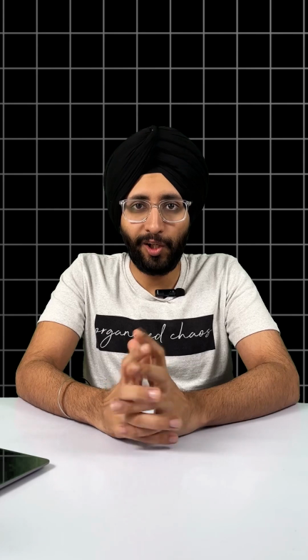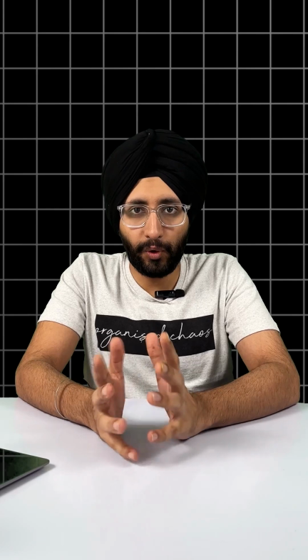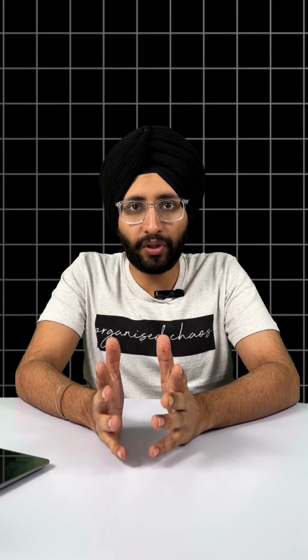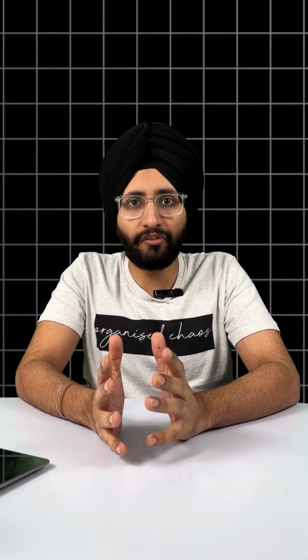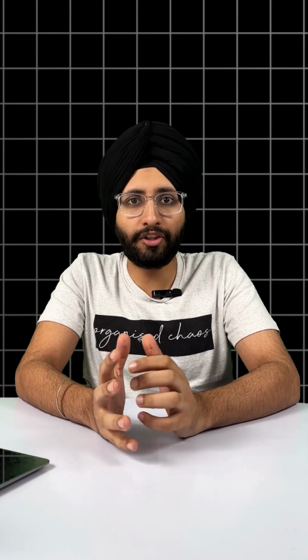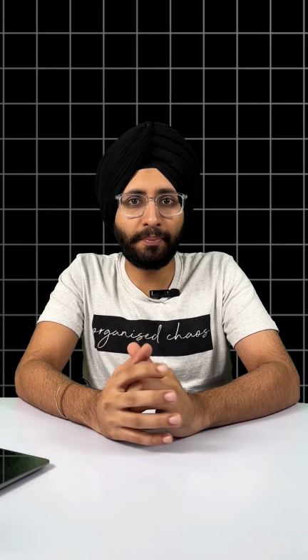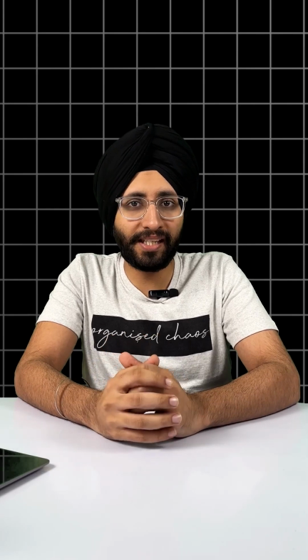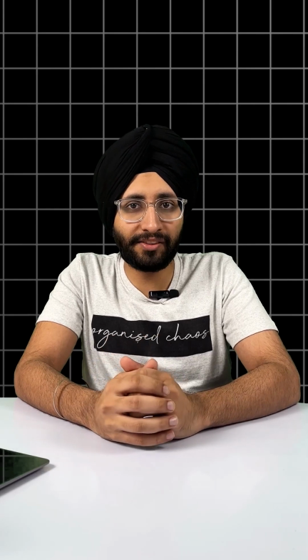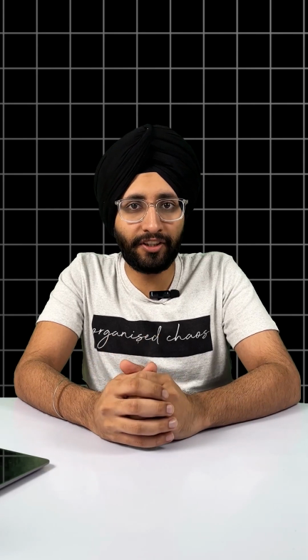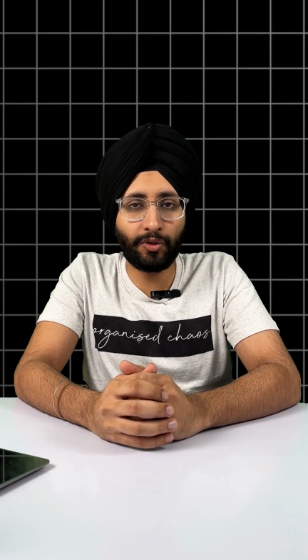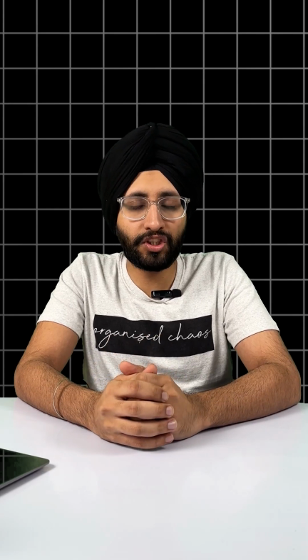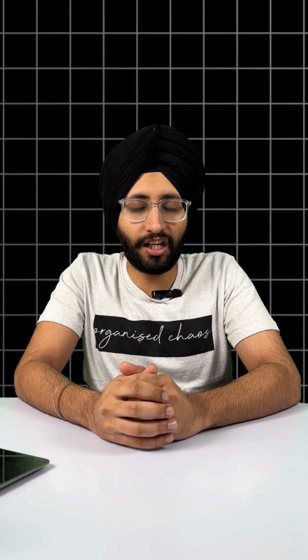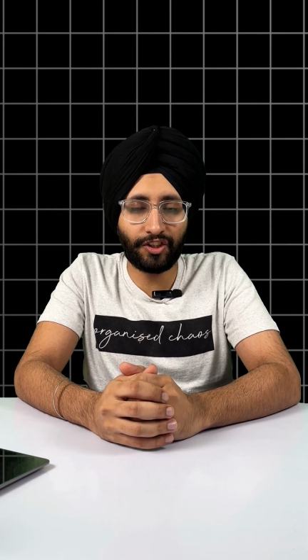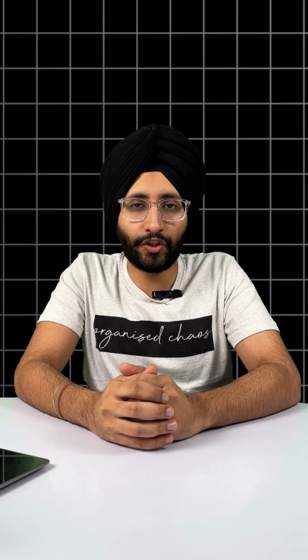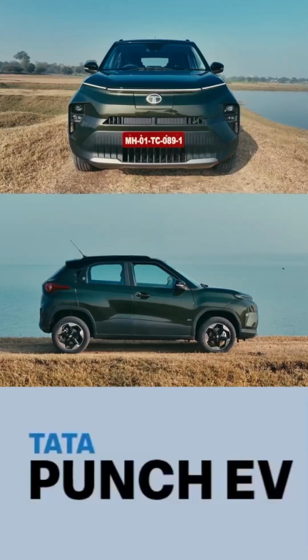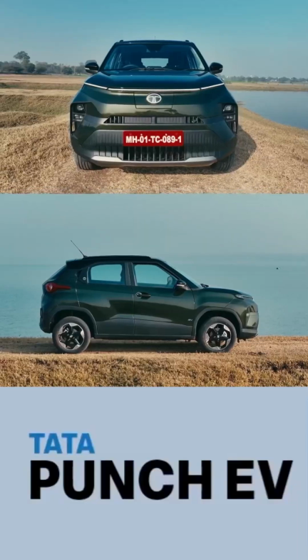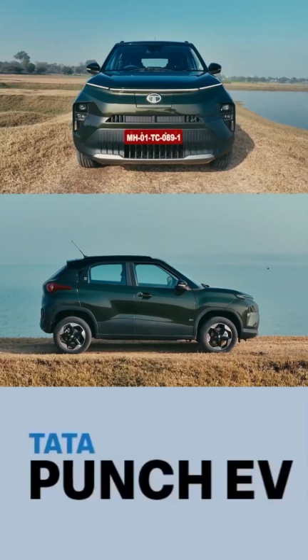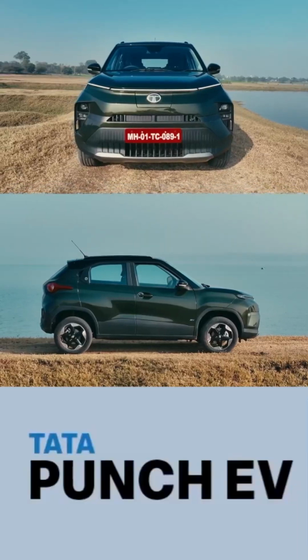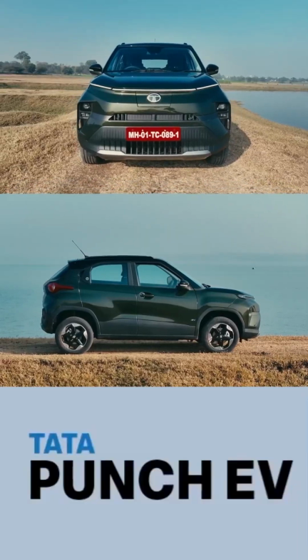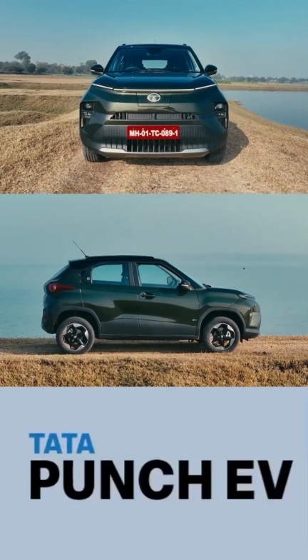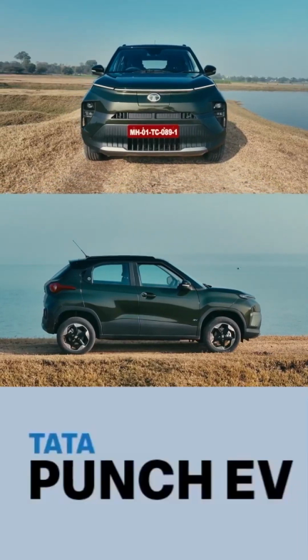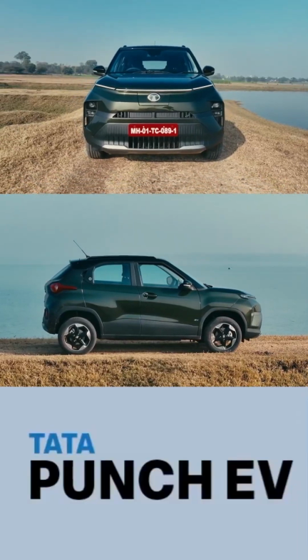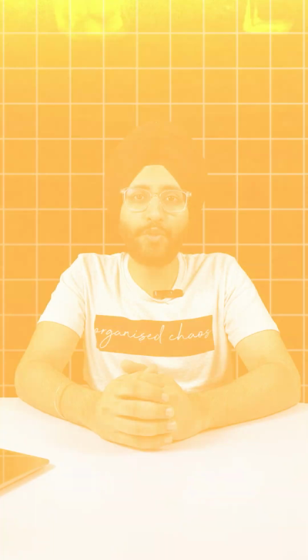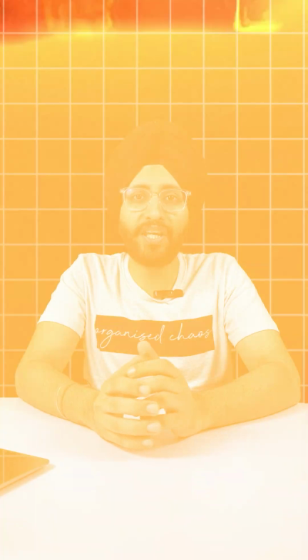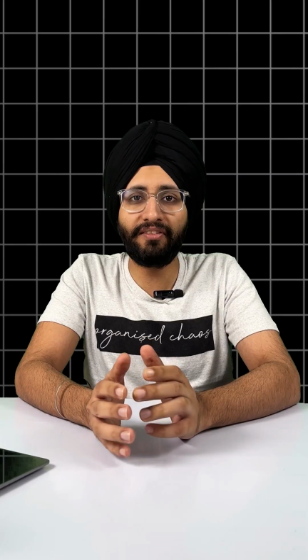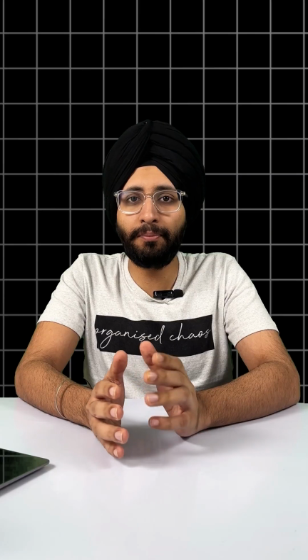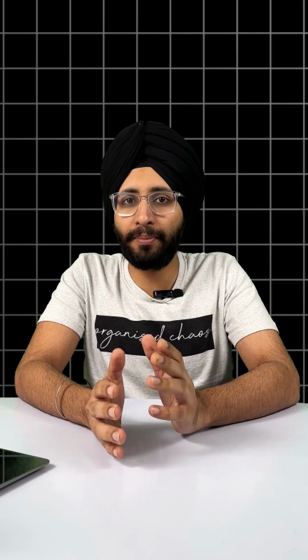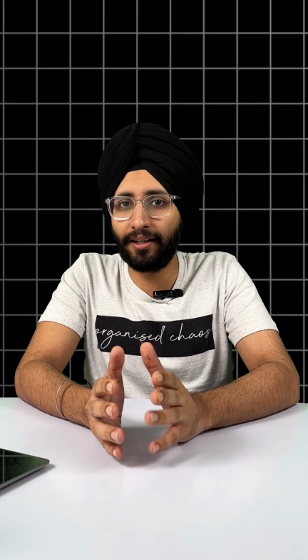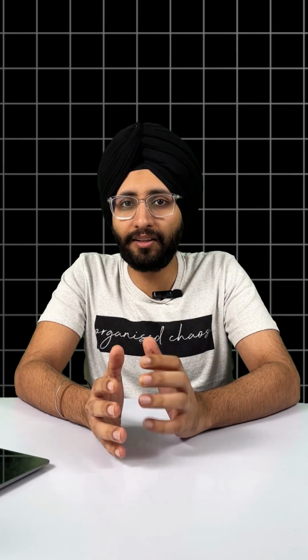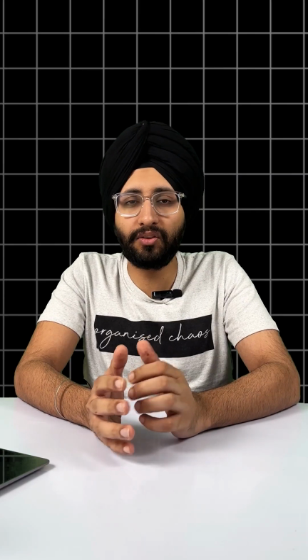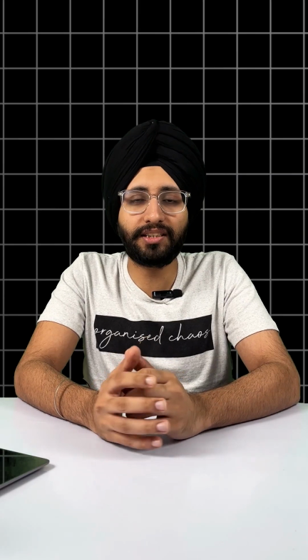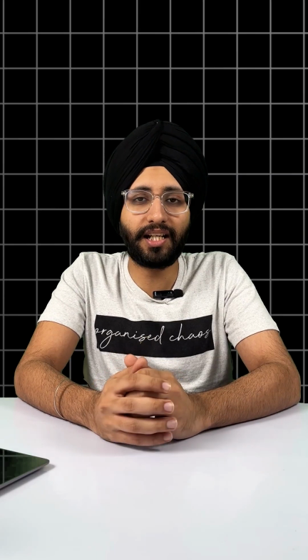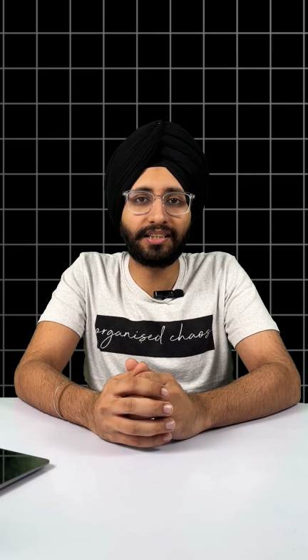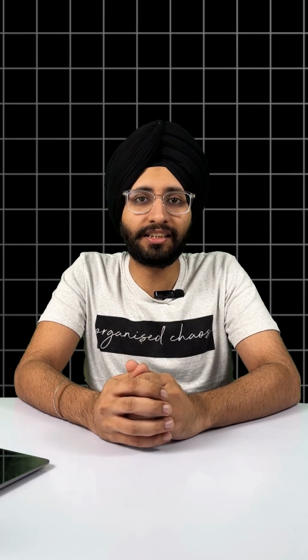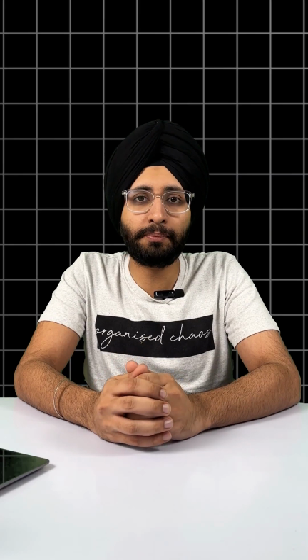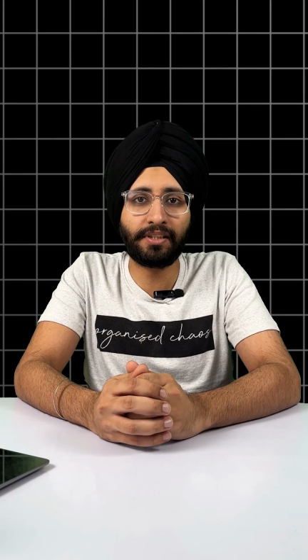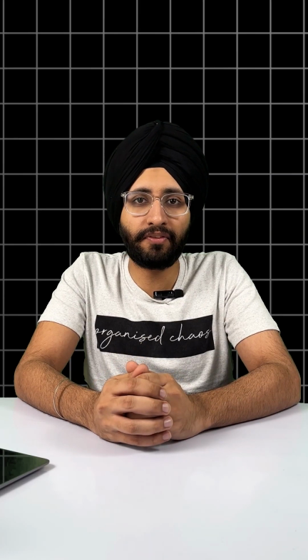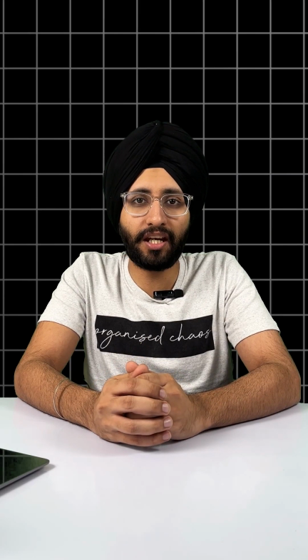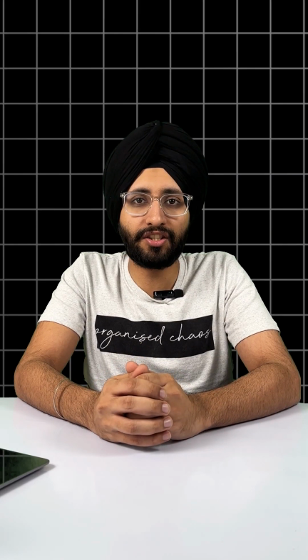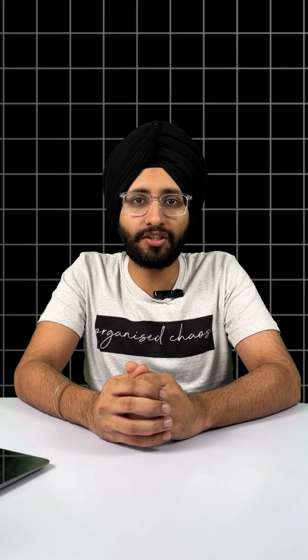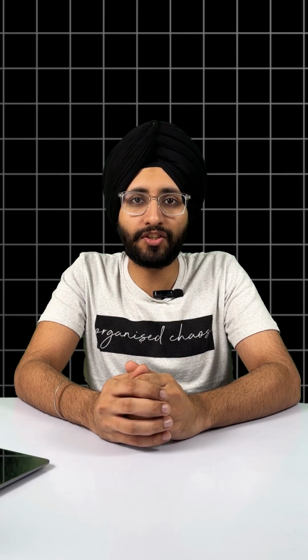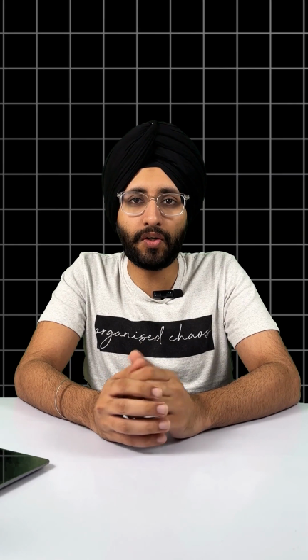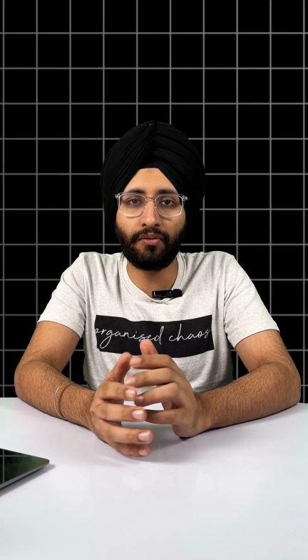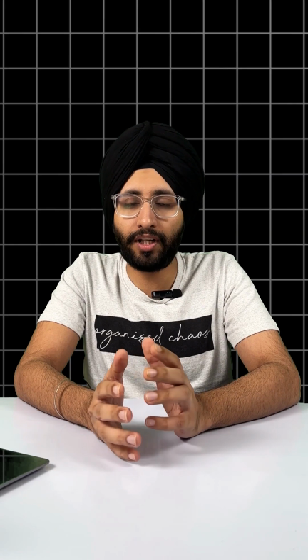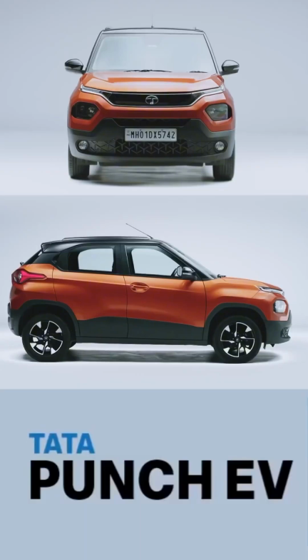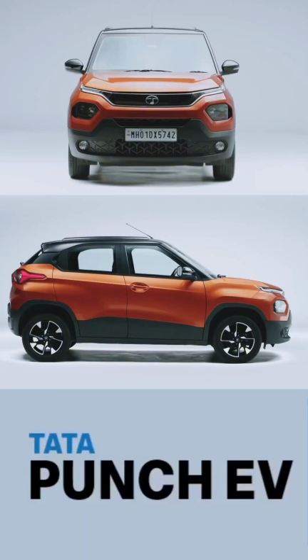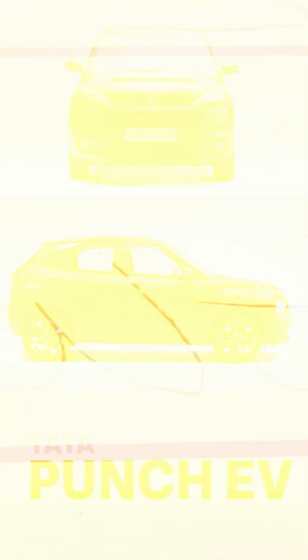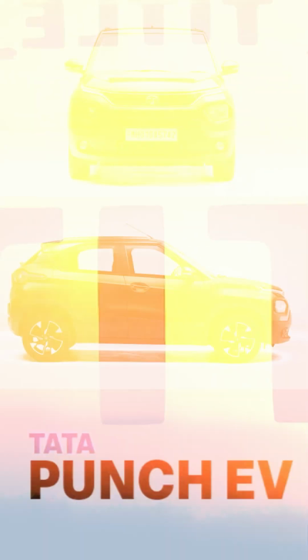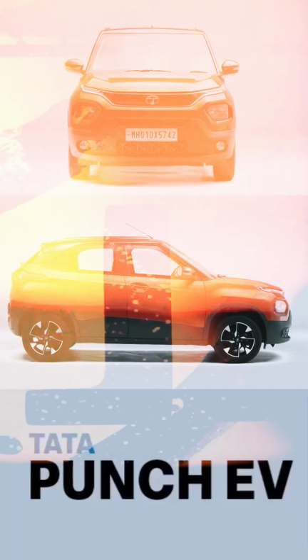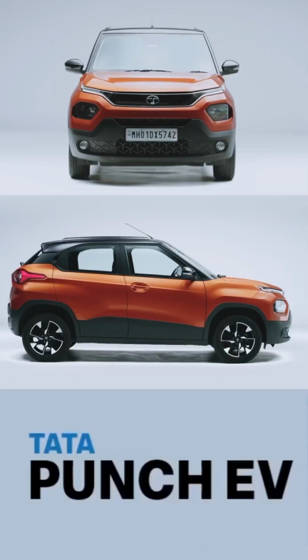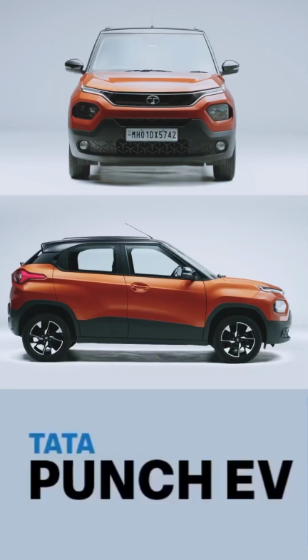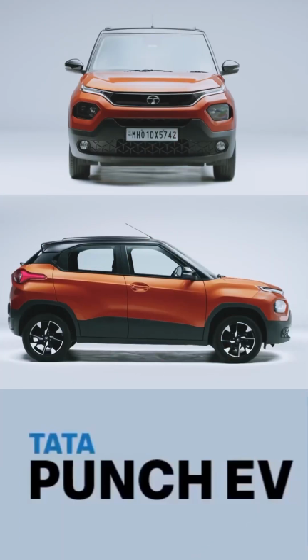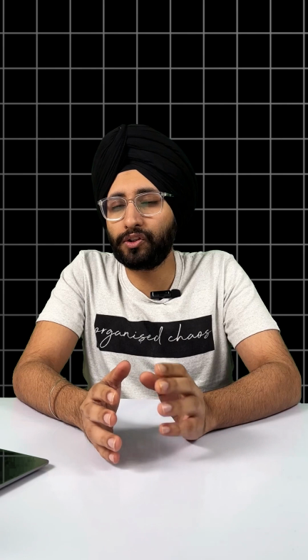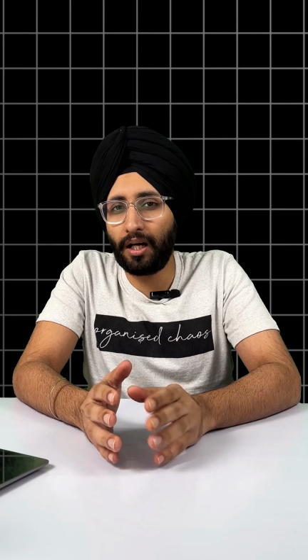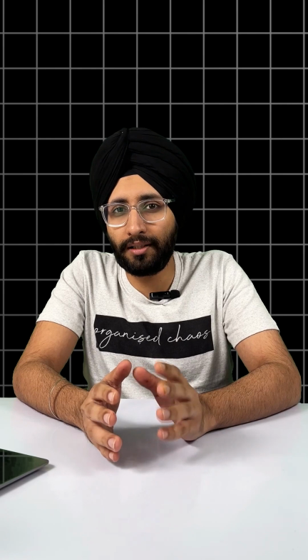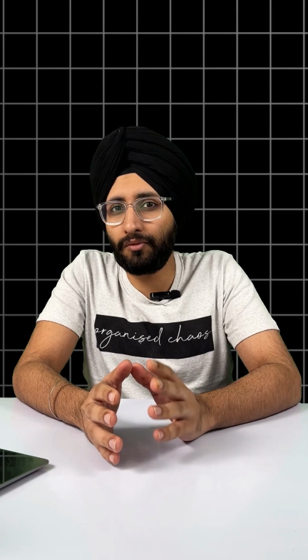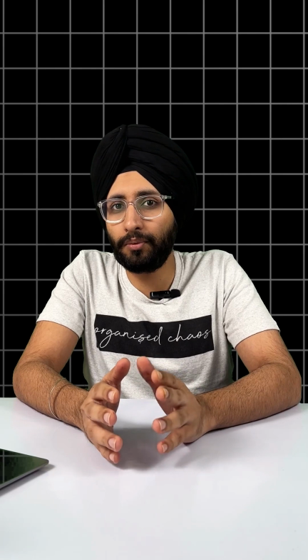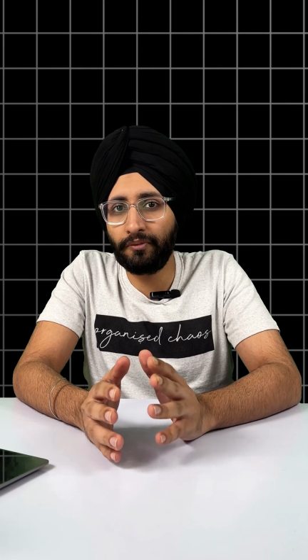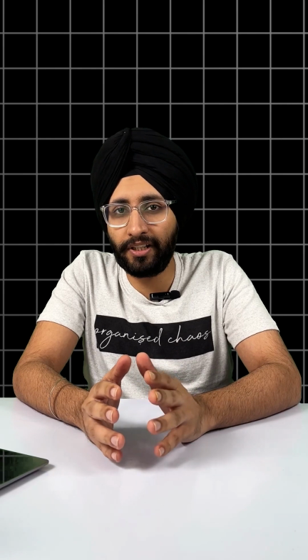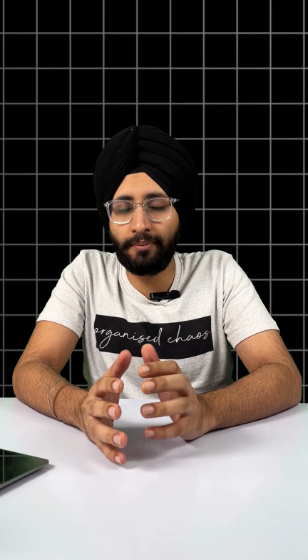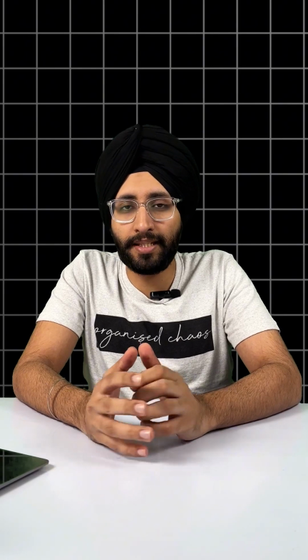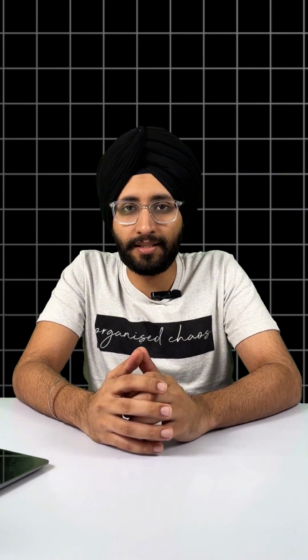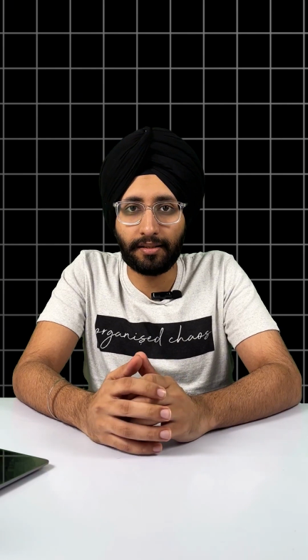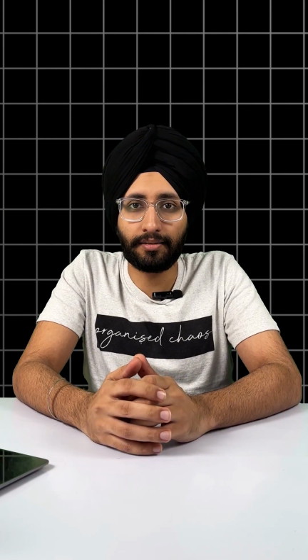Looking for the best way to charge your Tata Punch EV? Today, we'll break down the charging specifications of Tata Punch EV, starting from the very basics.